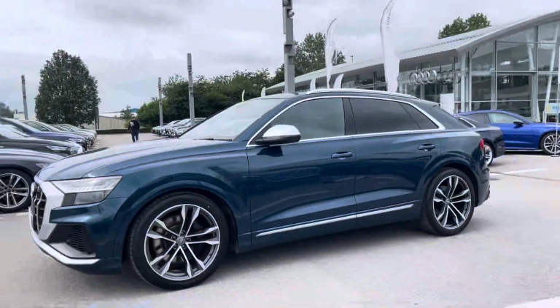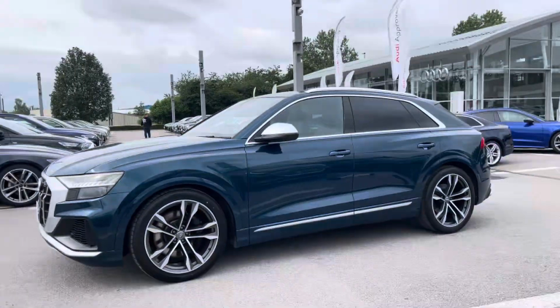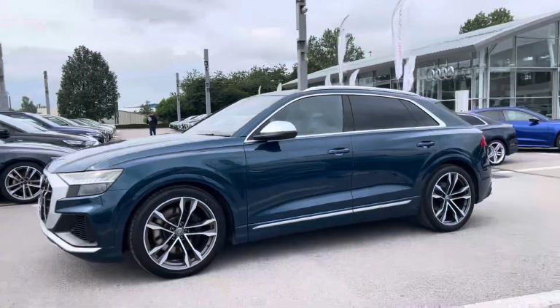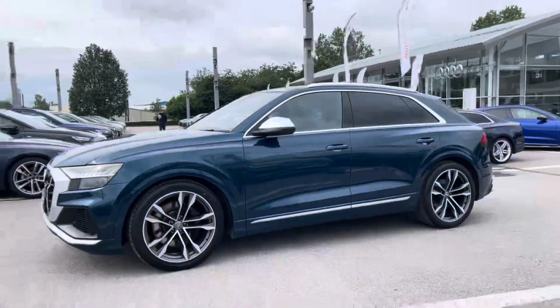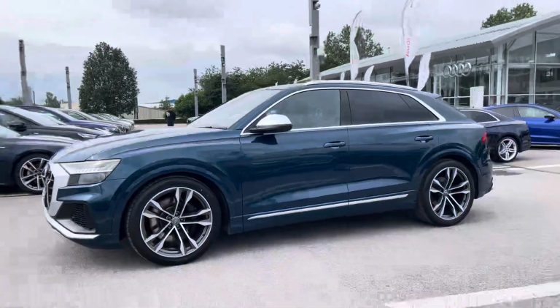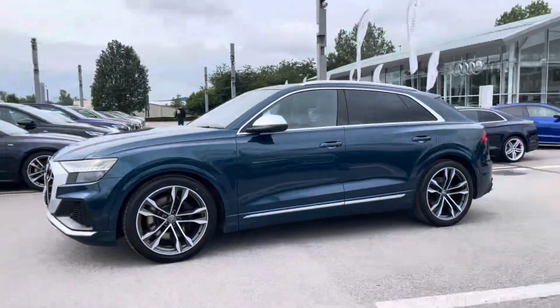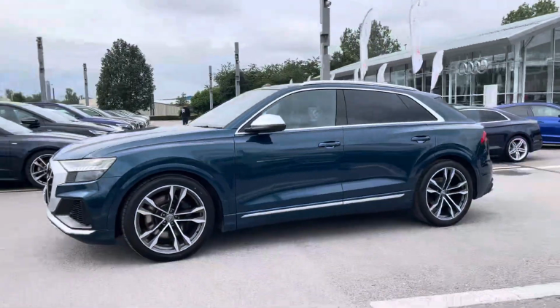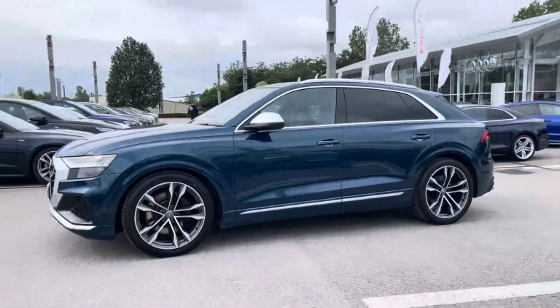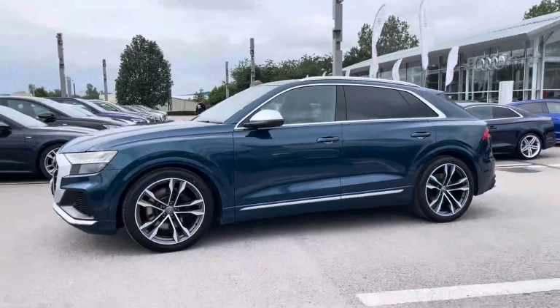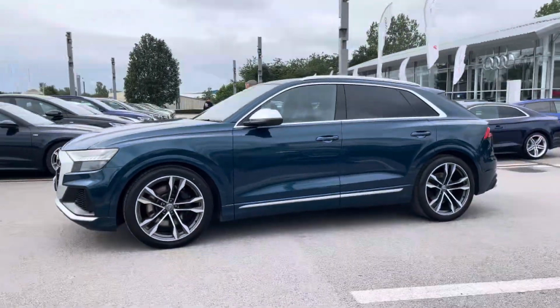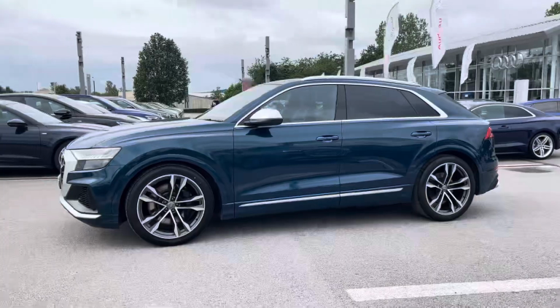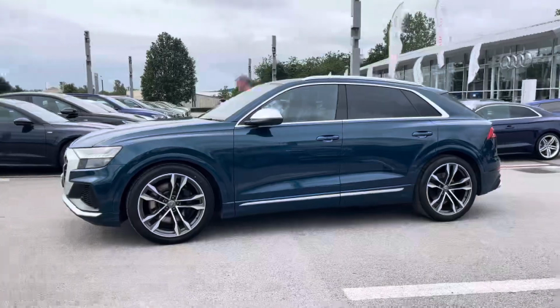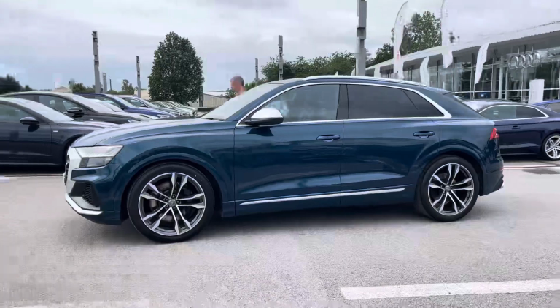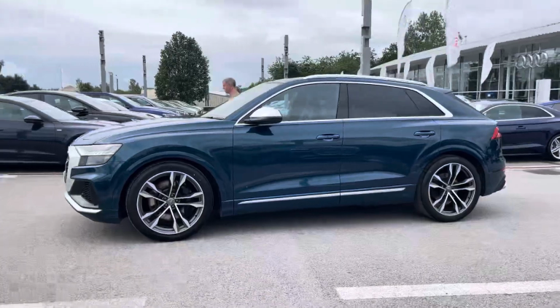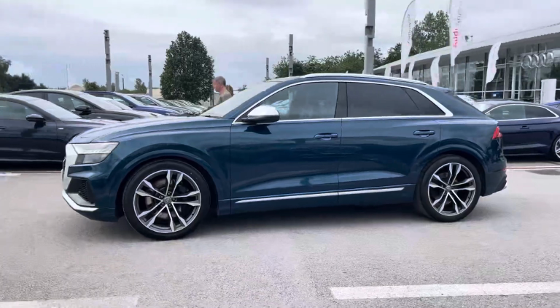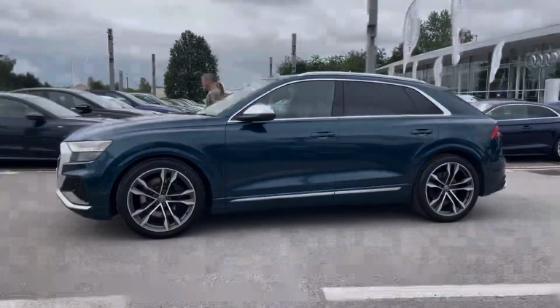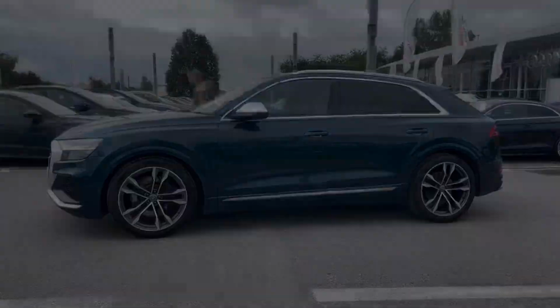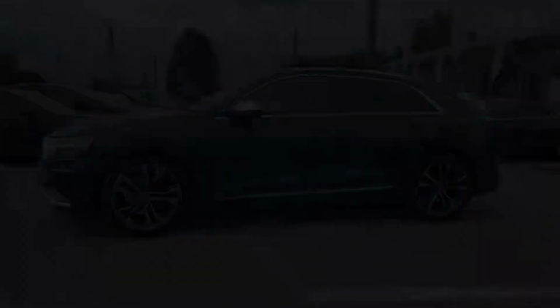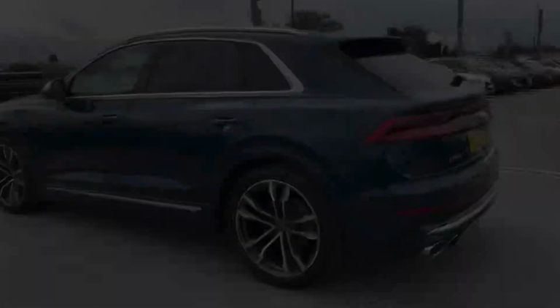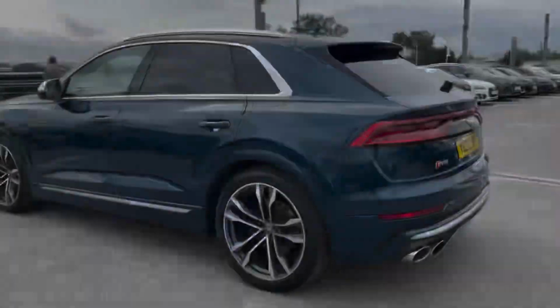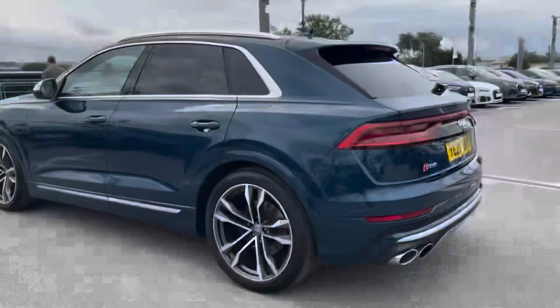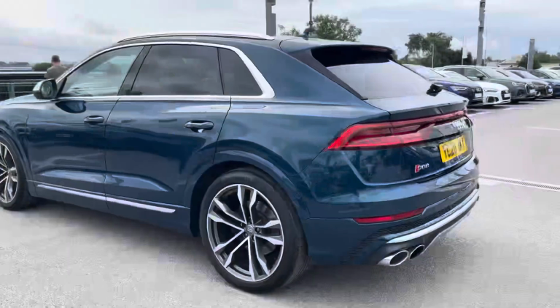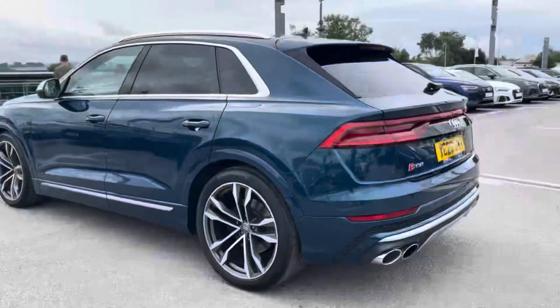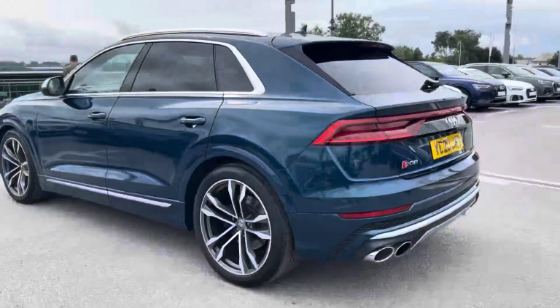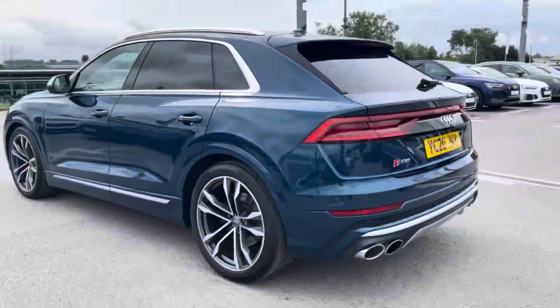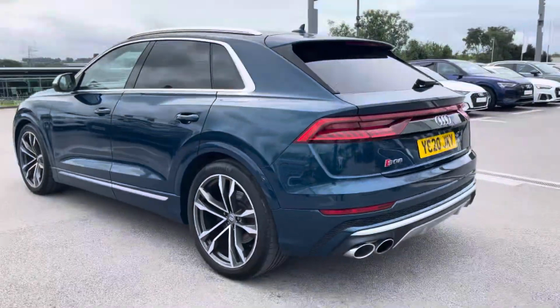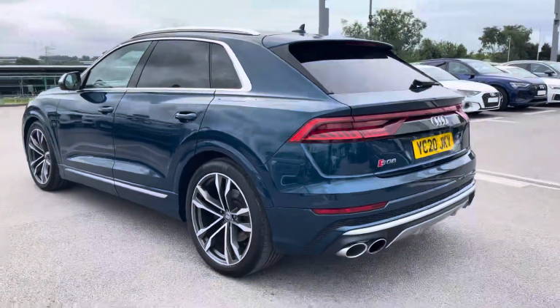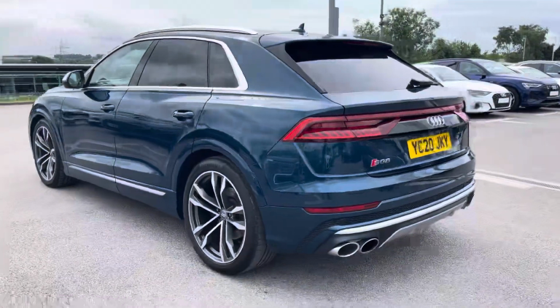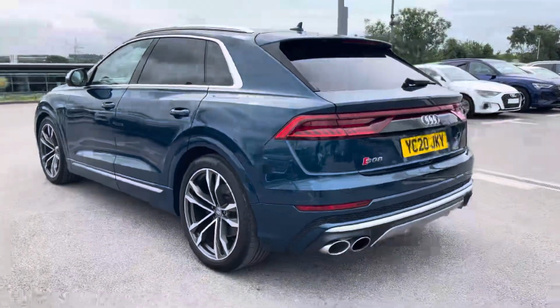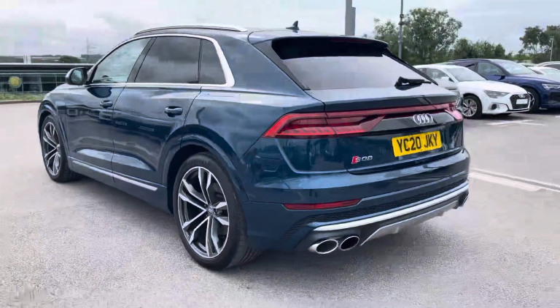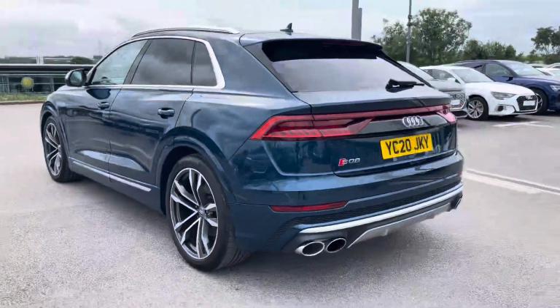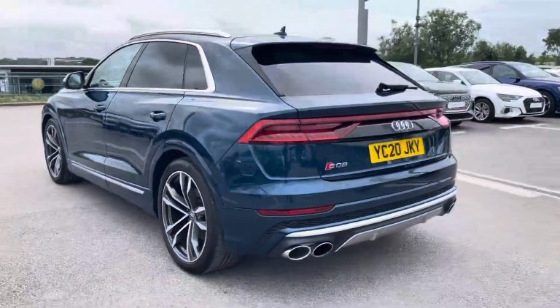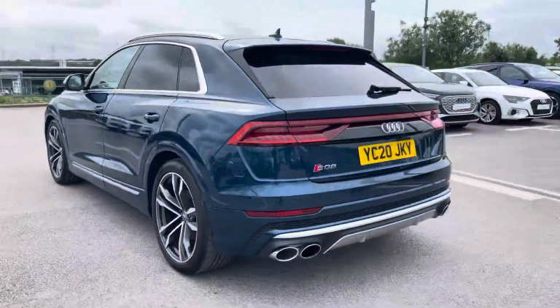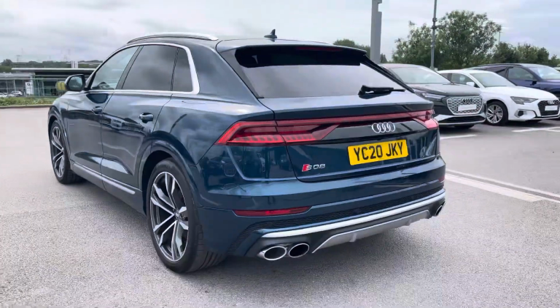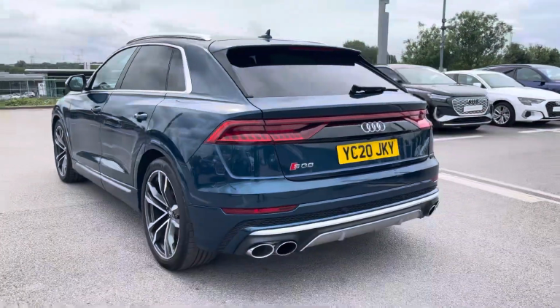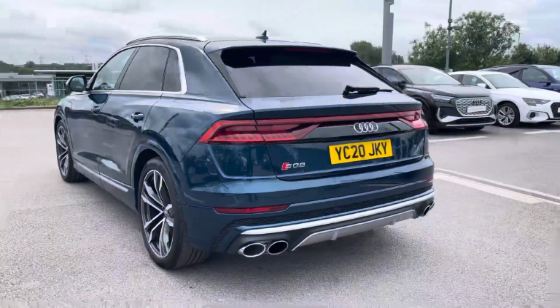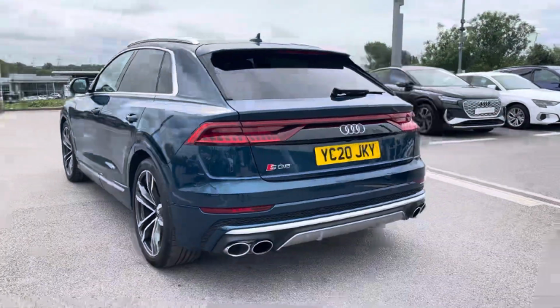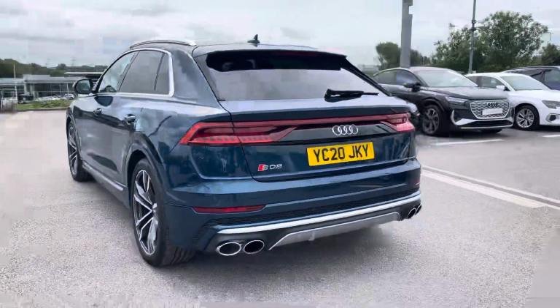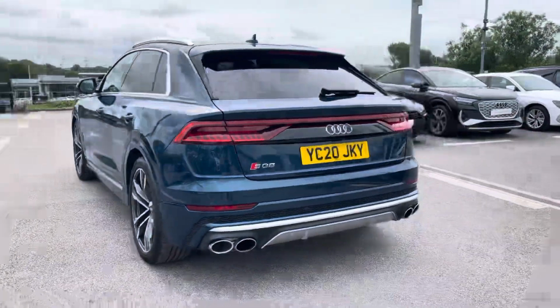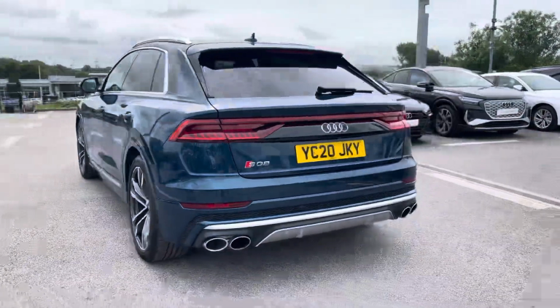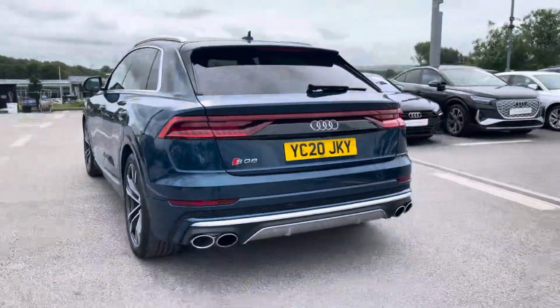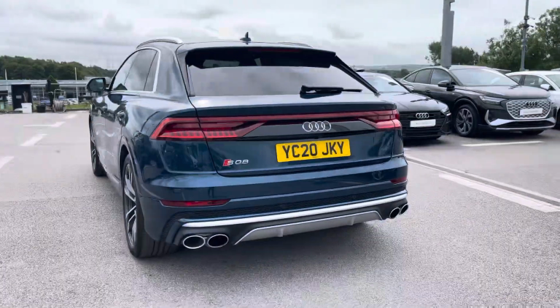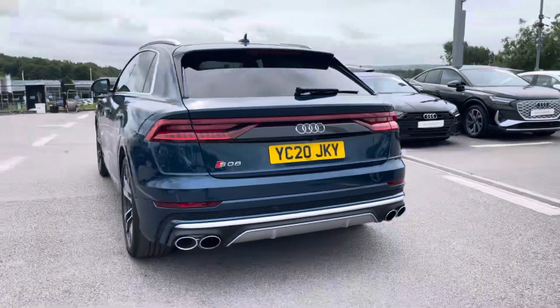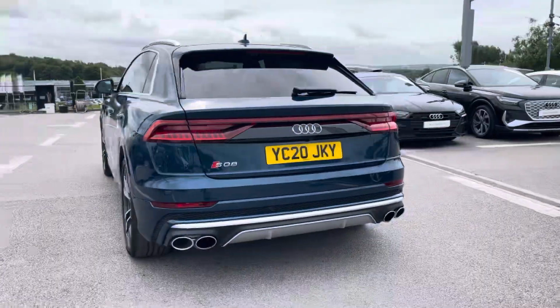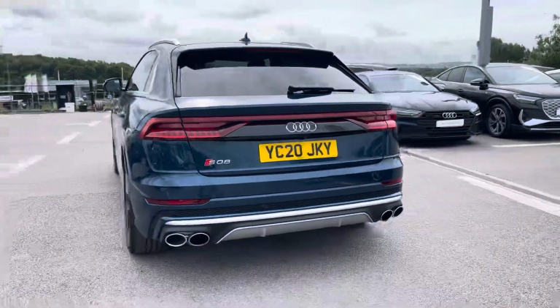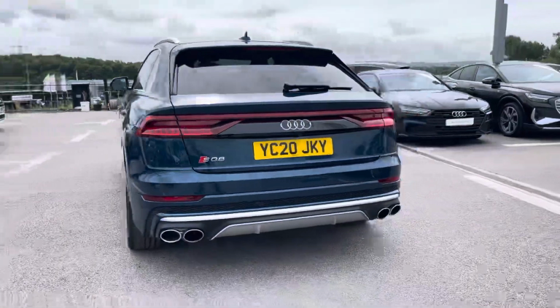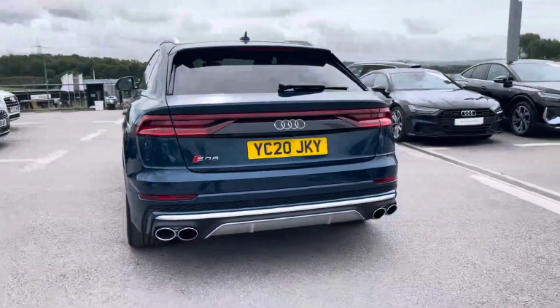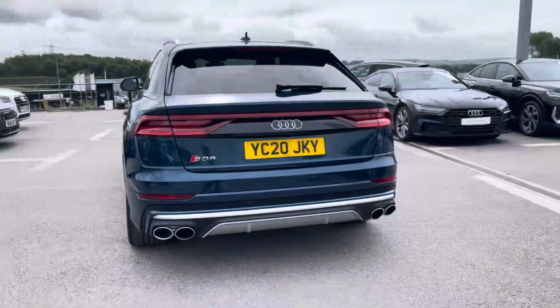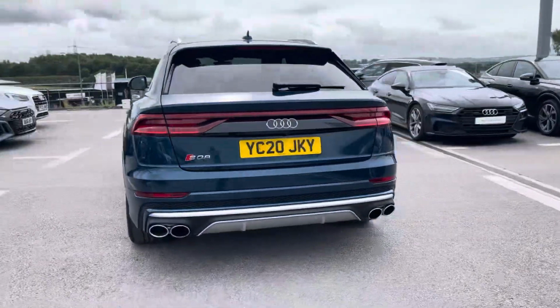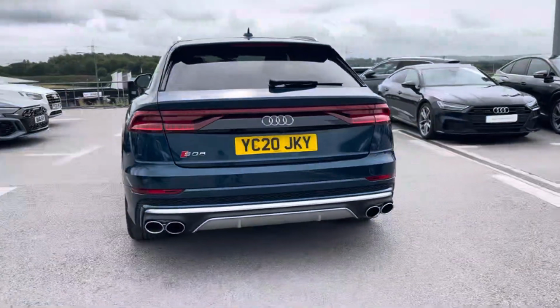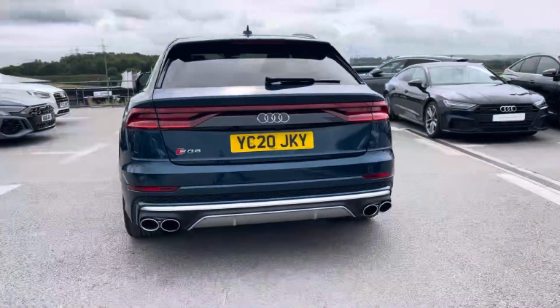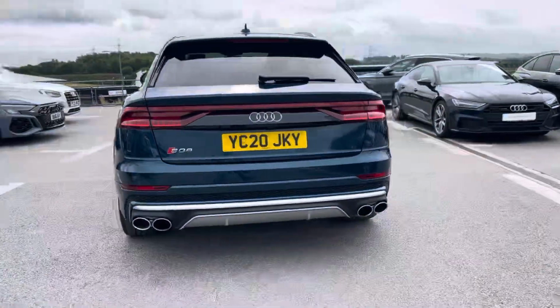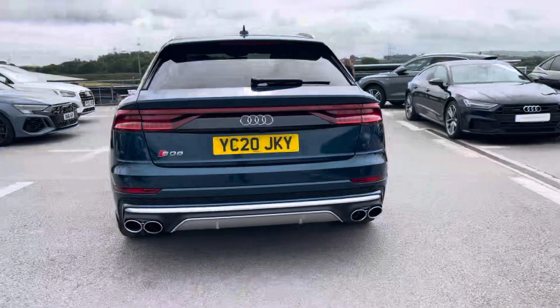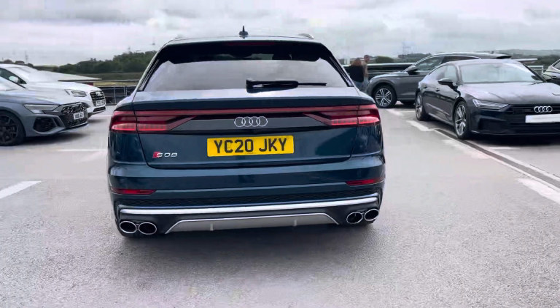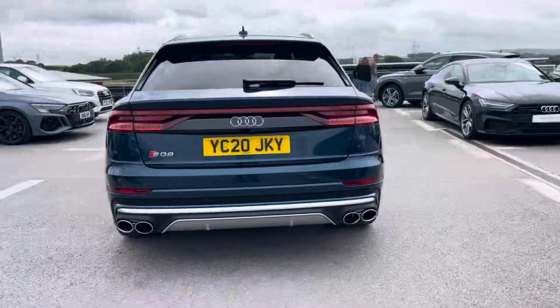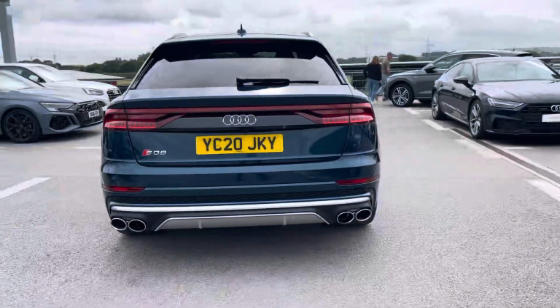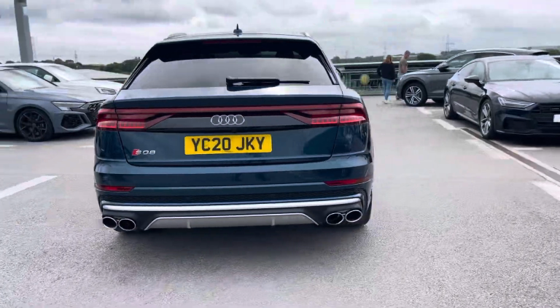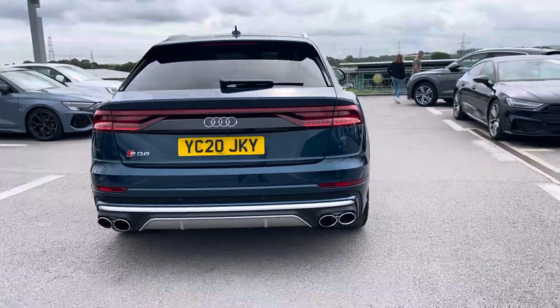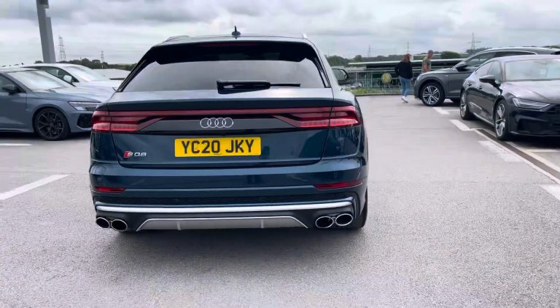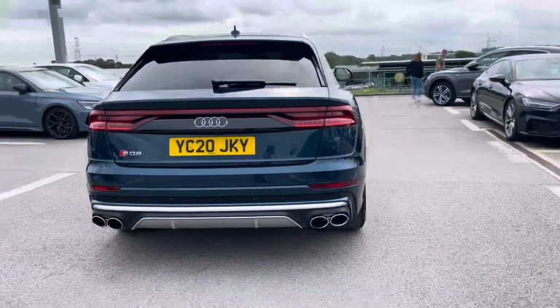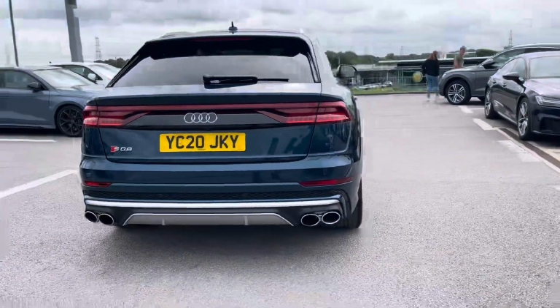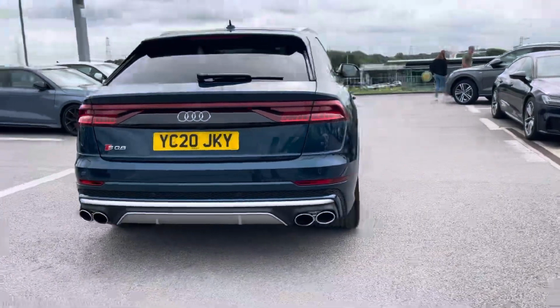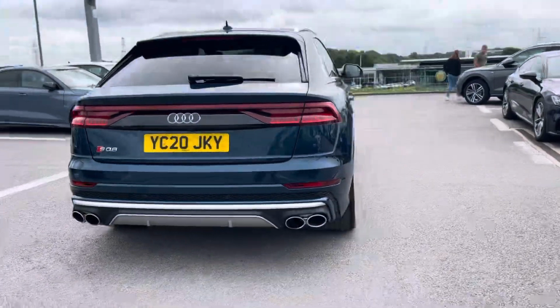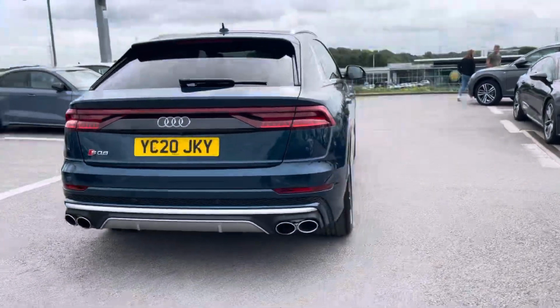Combined with its Tiptronic automatic gearbox, you get a 0-60 time of just 4.8 seconds and a fuel economy of up to 30 miles per gallon.